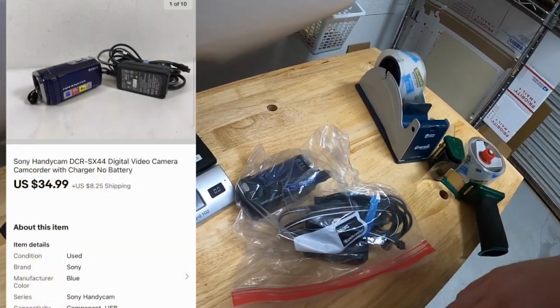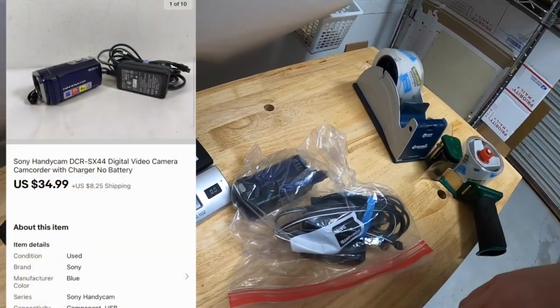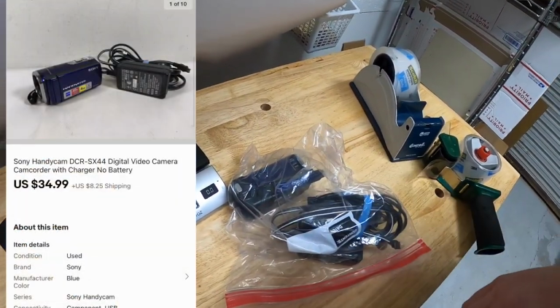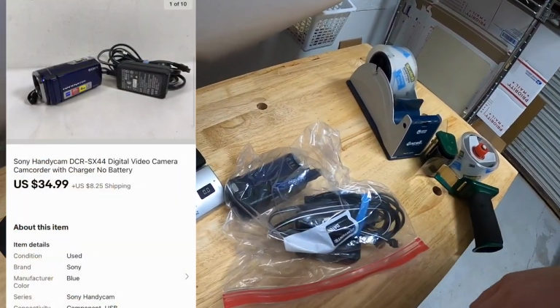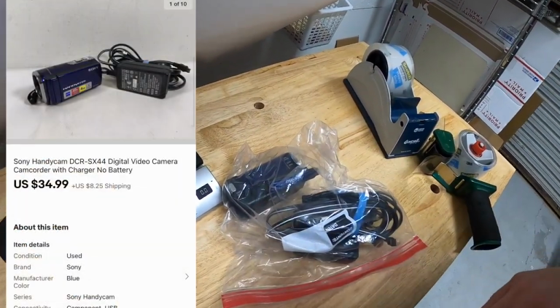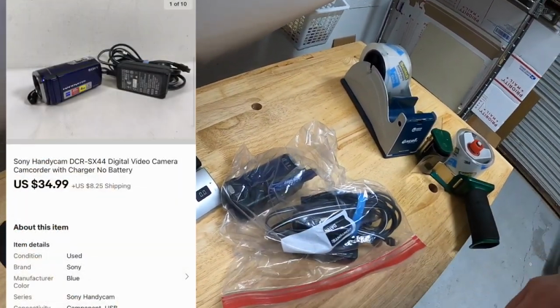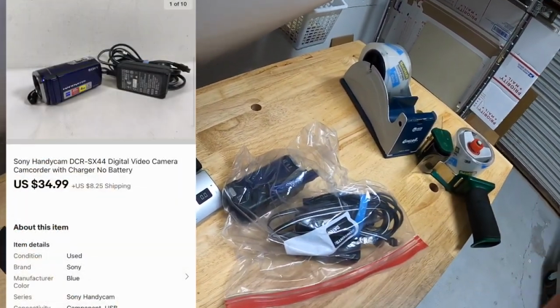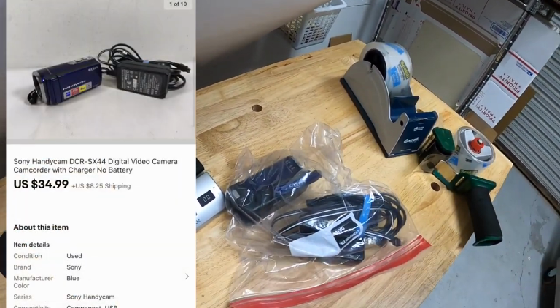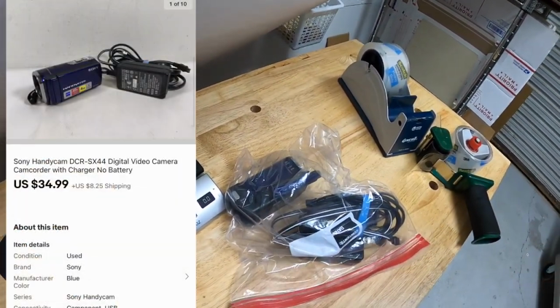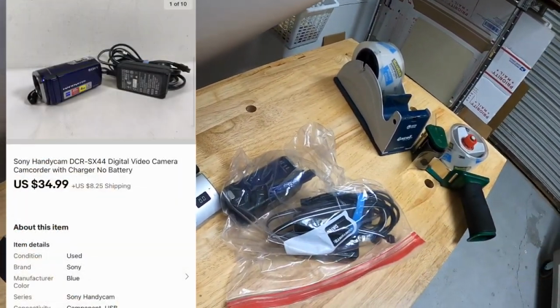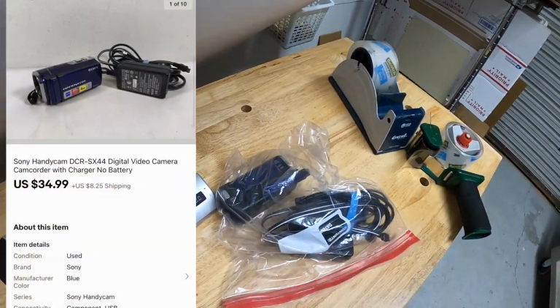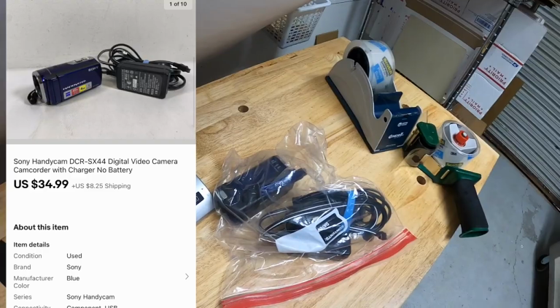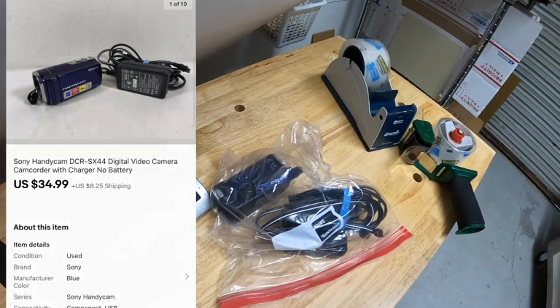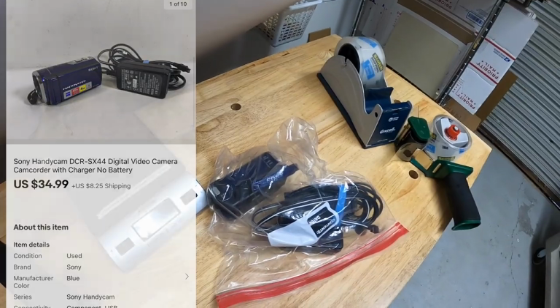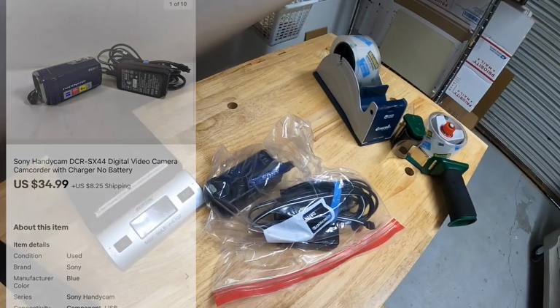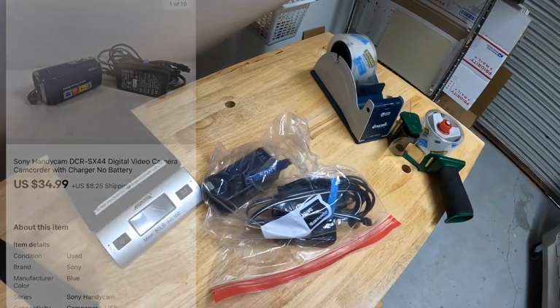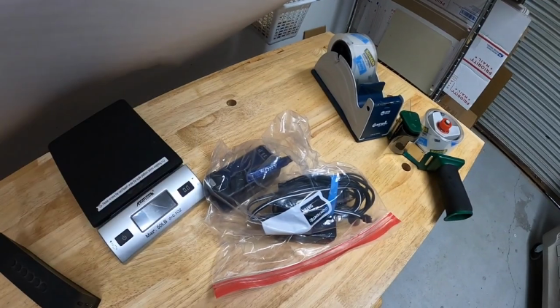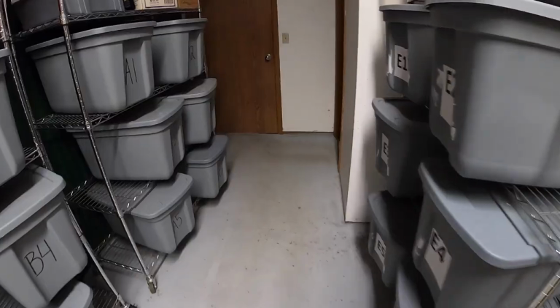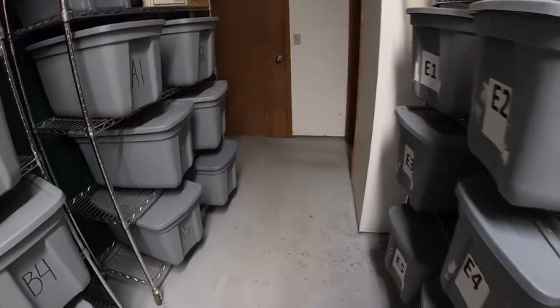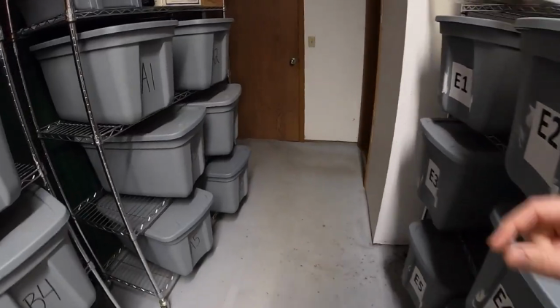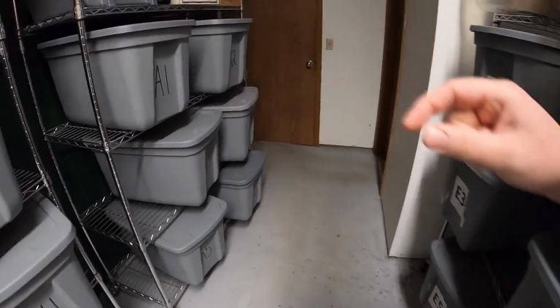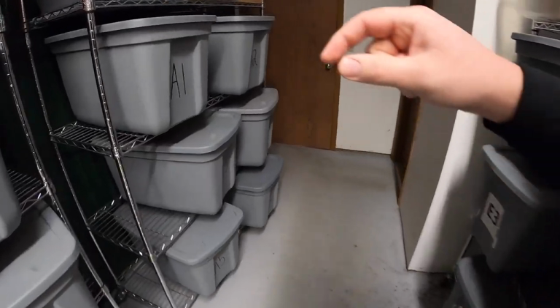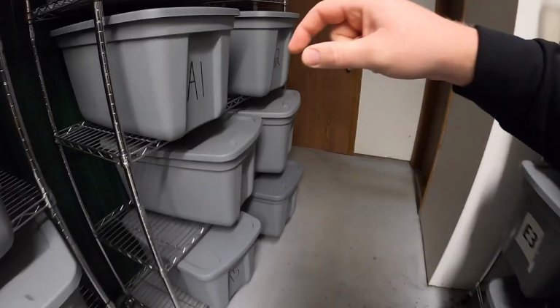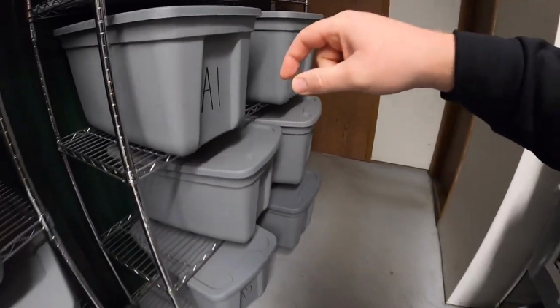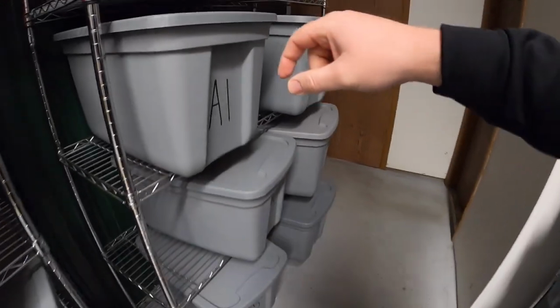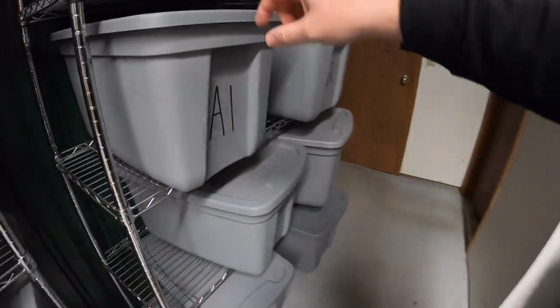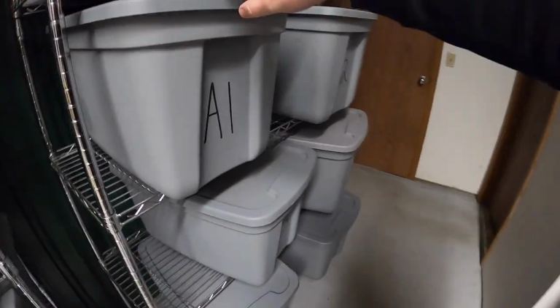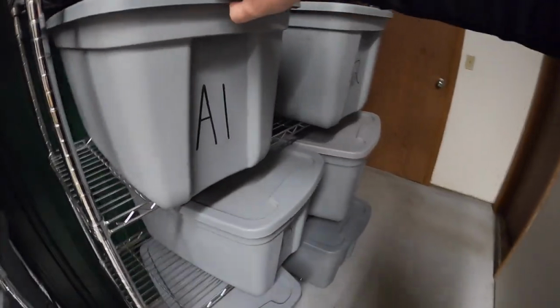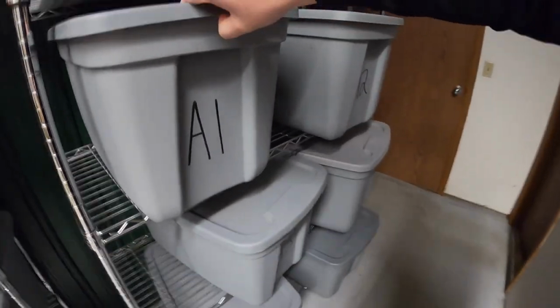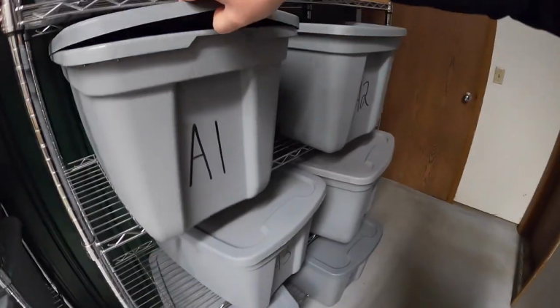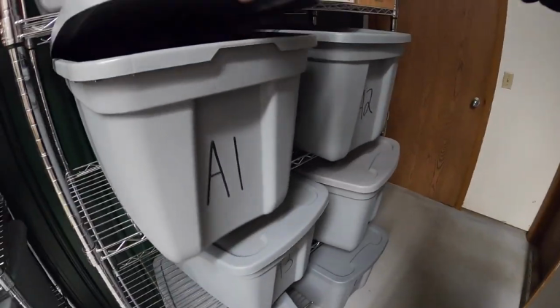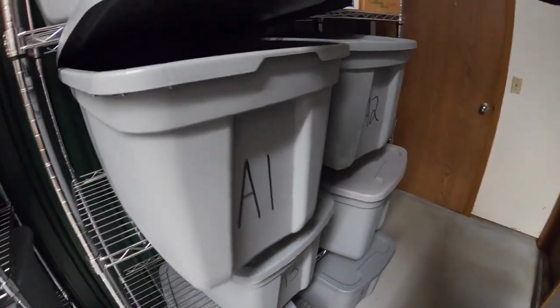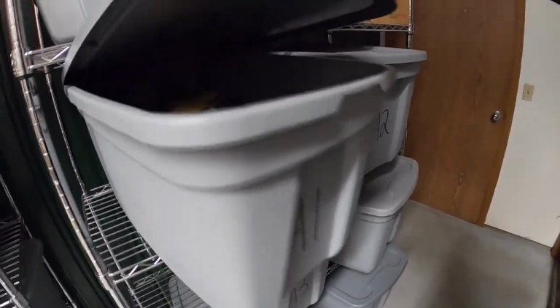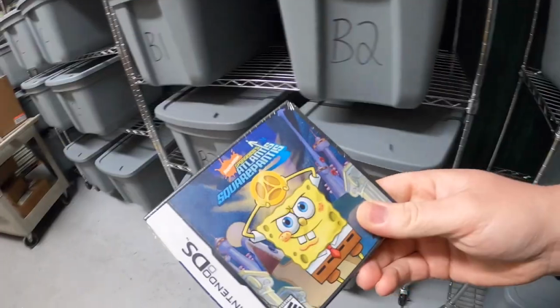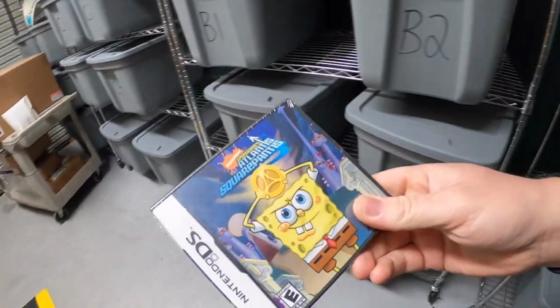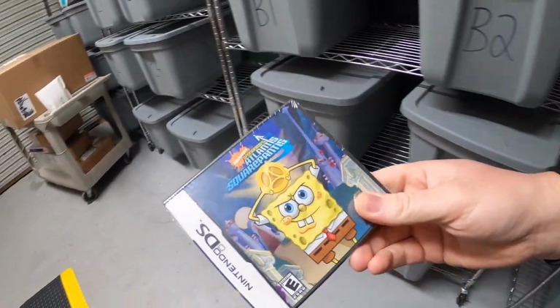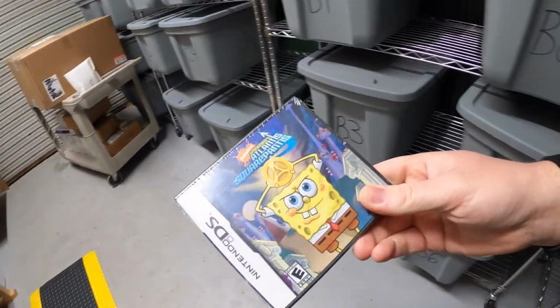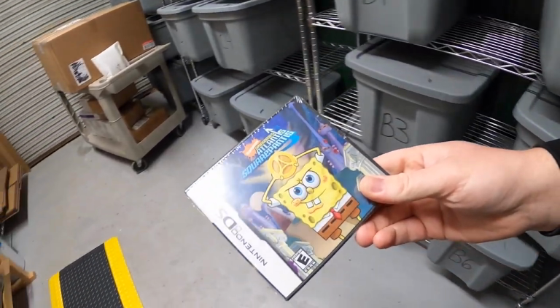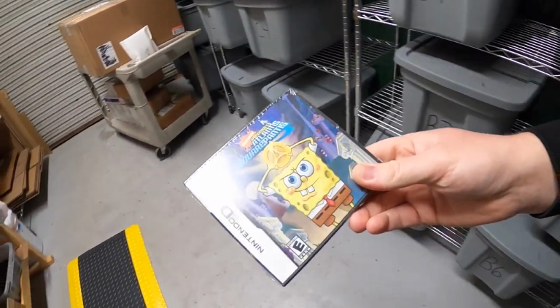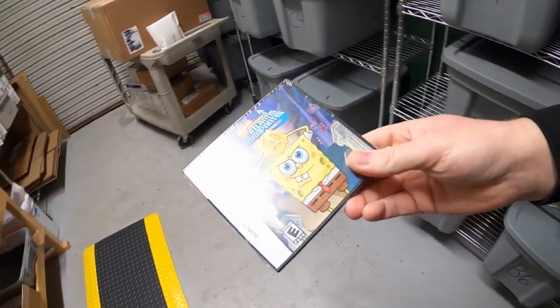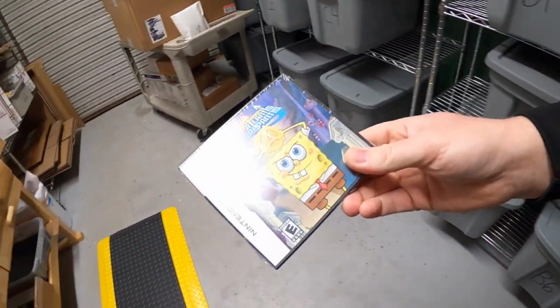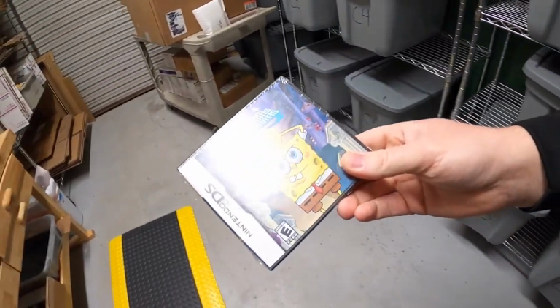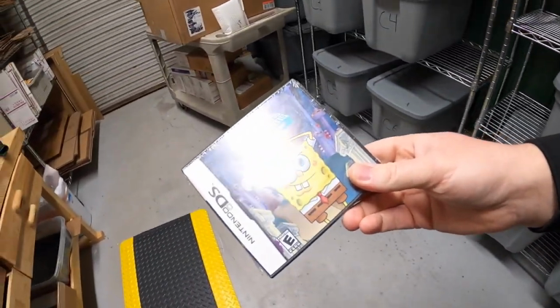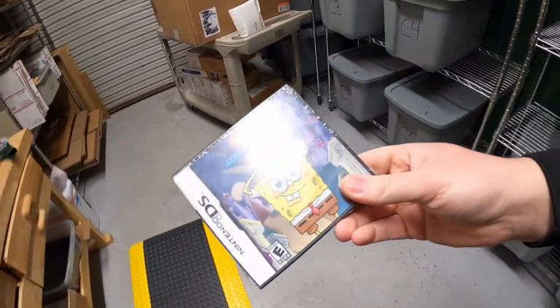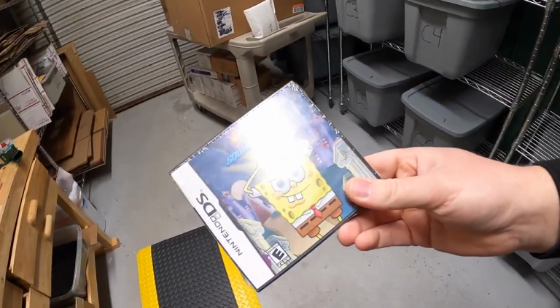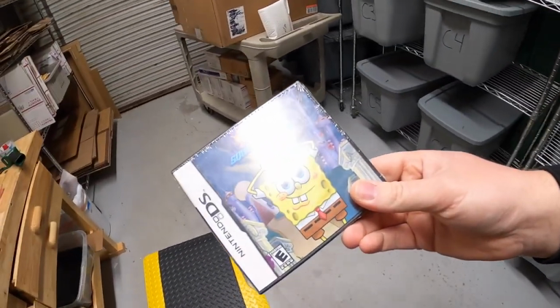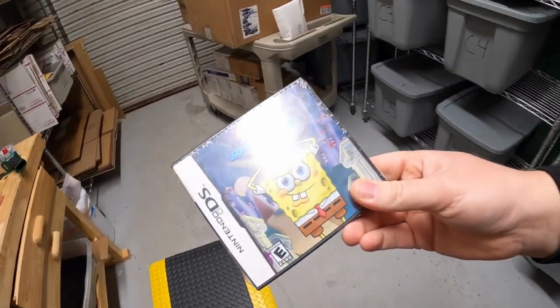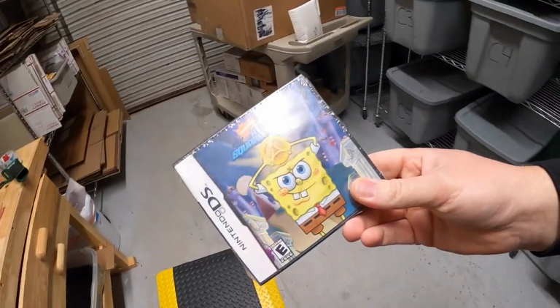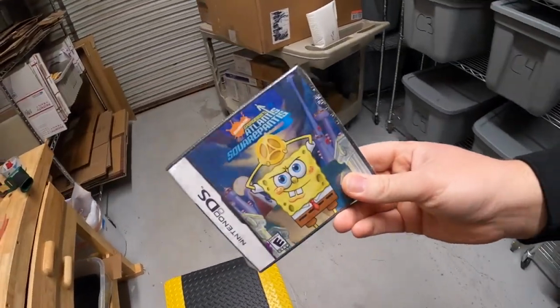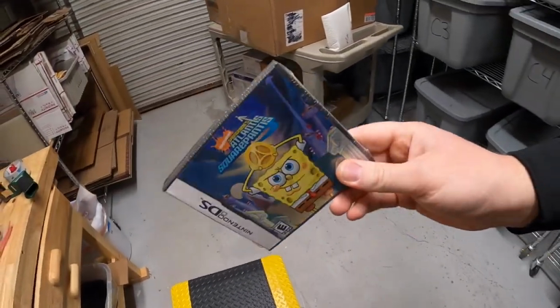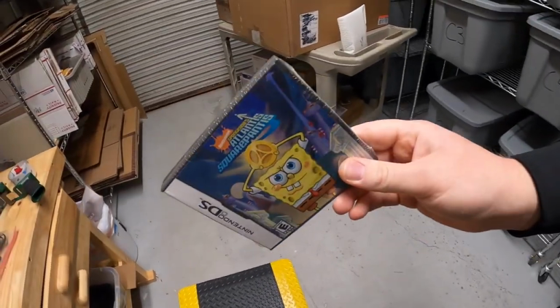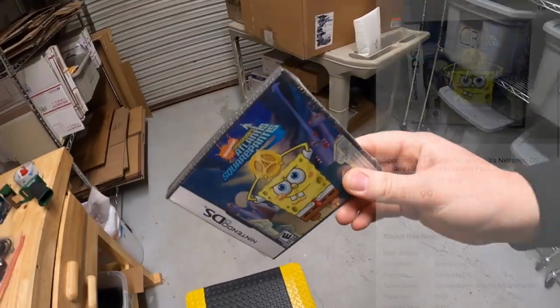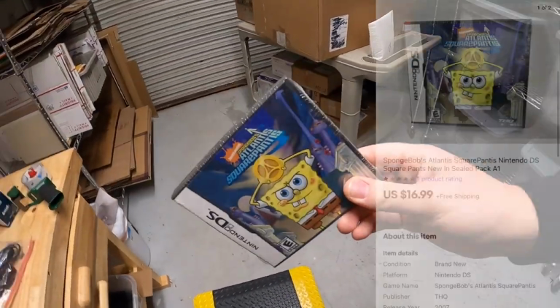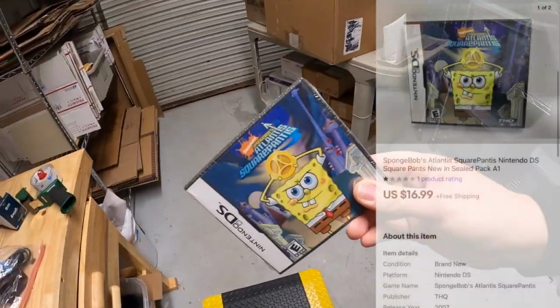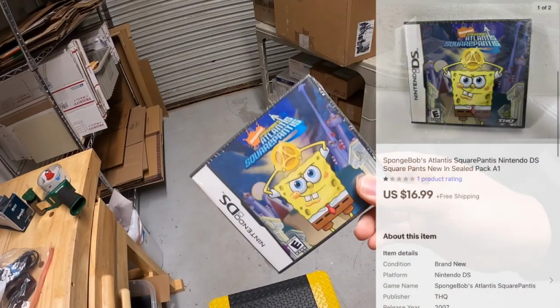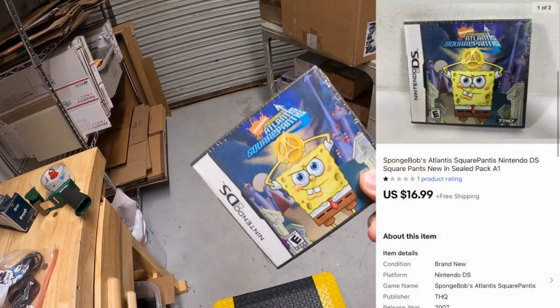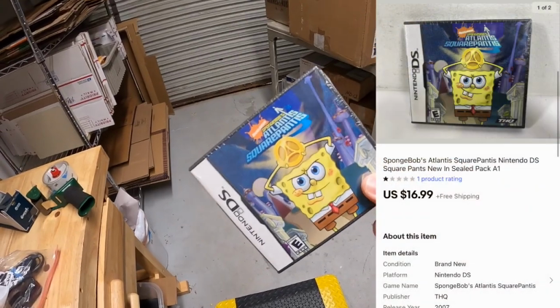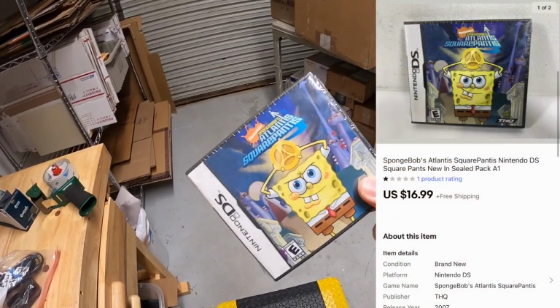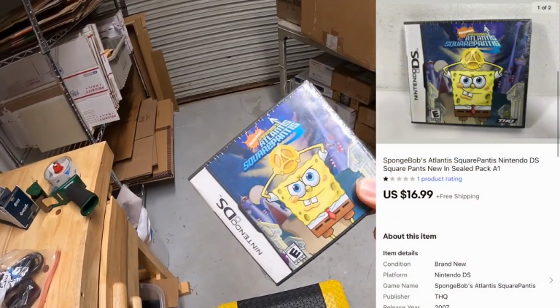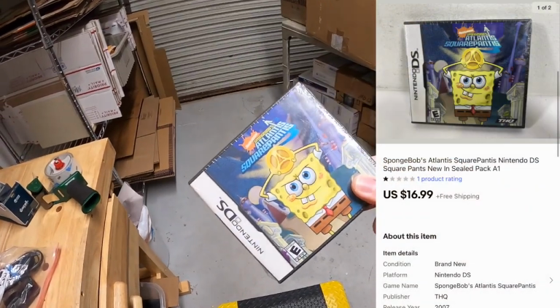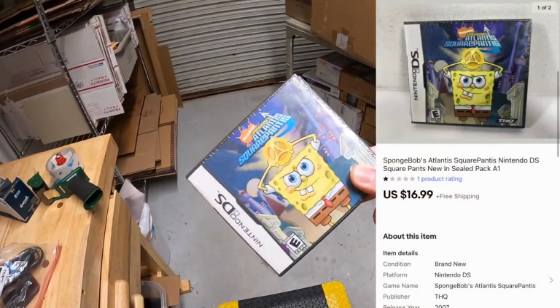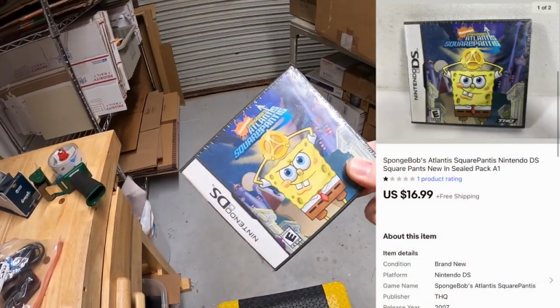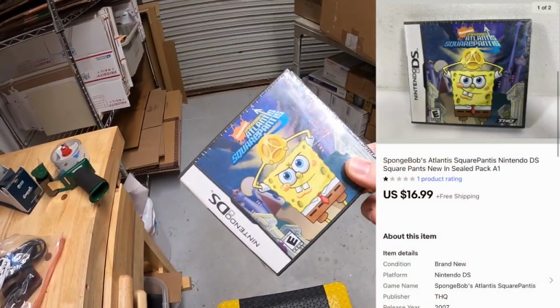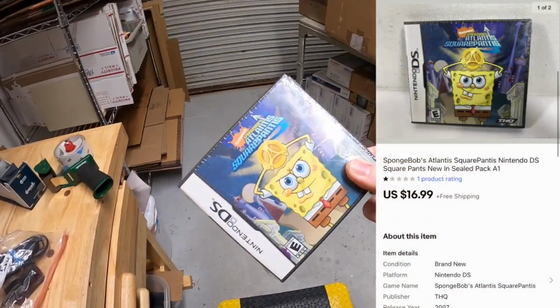The Sony Handycam sold for $34.99 plus shipping. Next up in A1 is a SpongeBob SquarePants Nintendo DS game, new in the plastic. That sold for $16.99 free shipping.